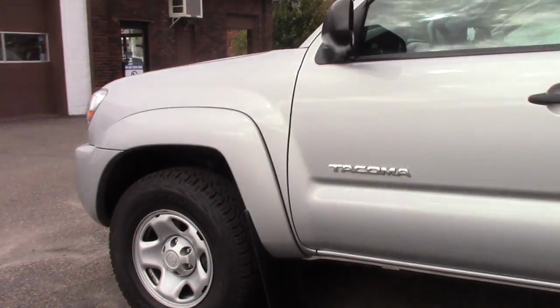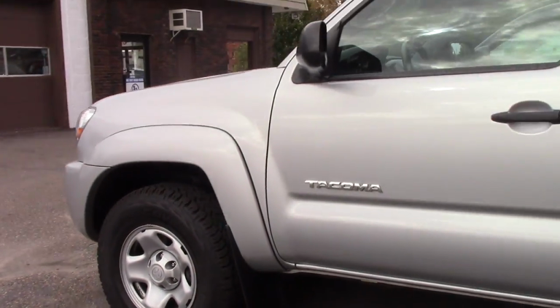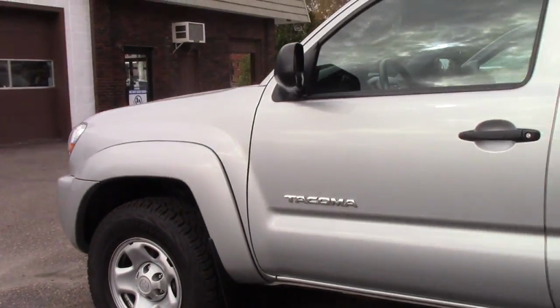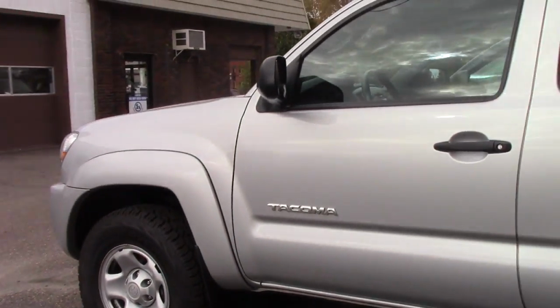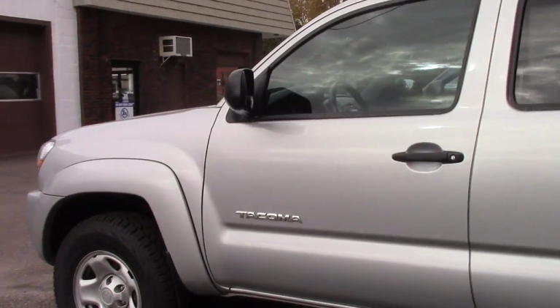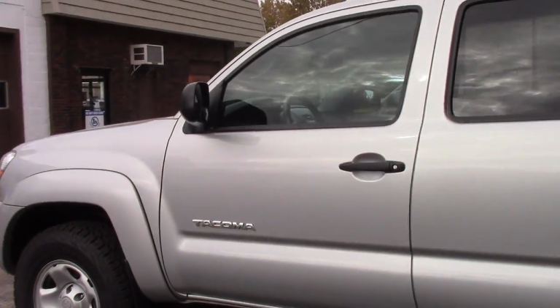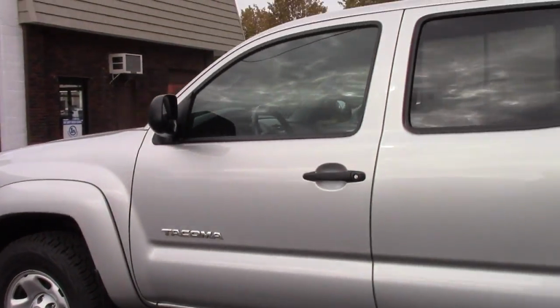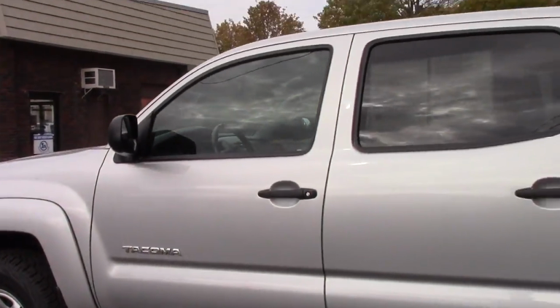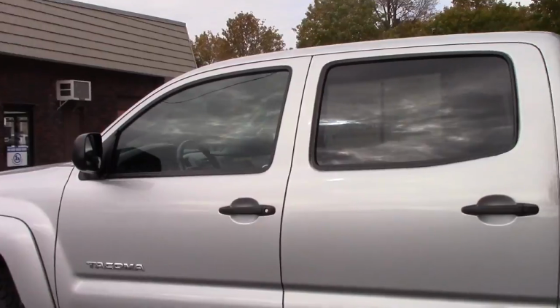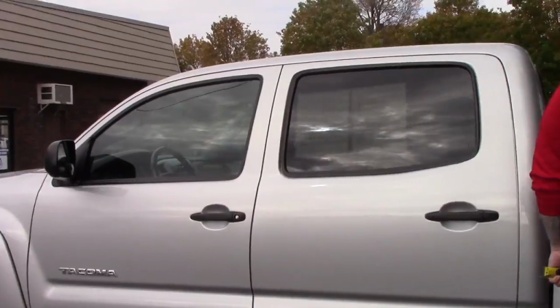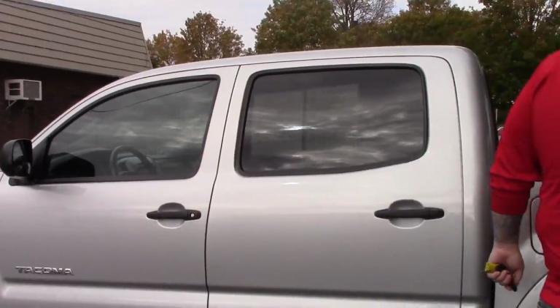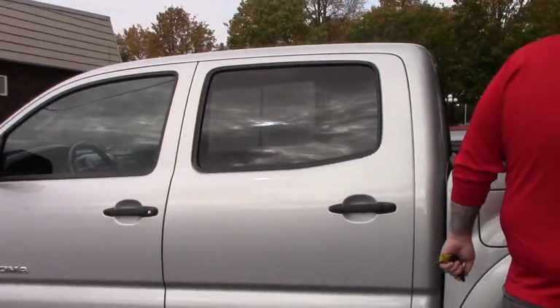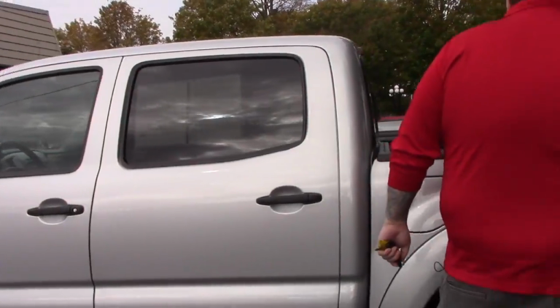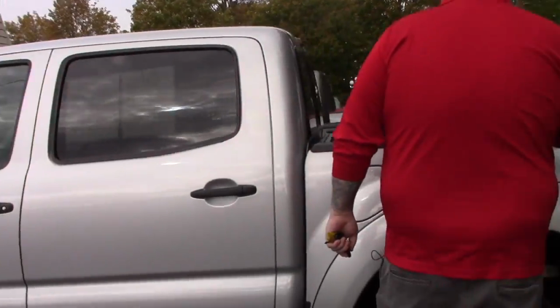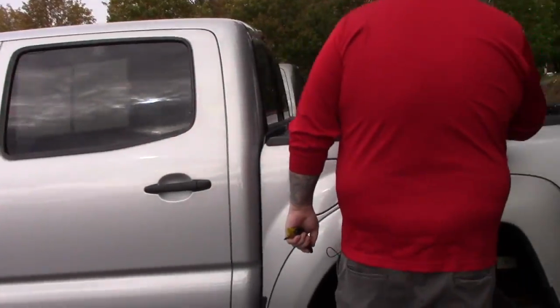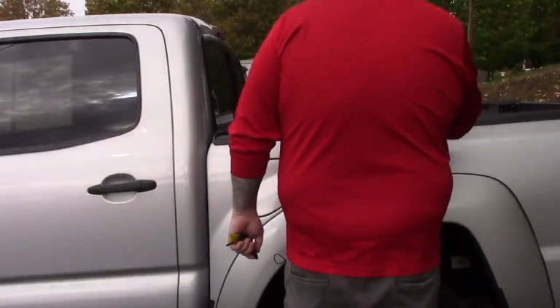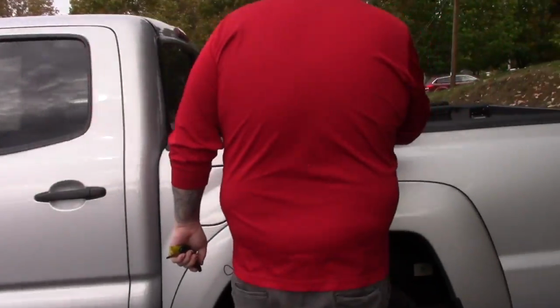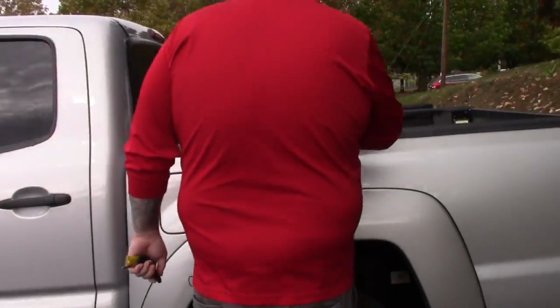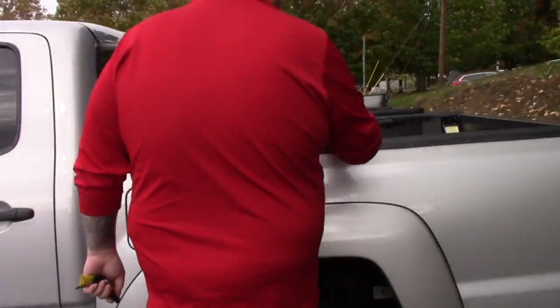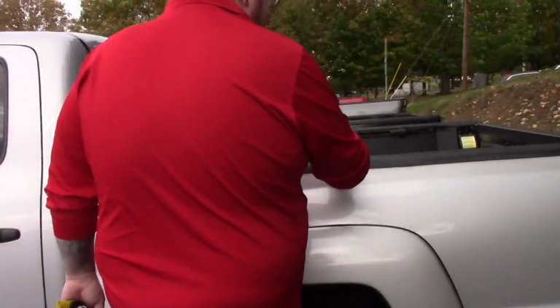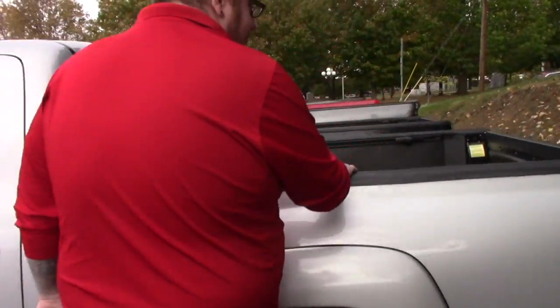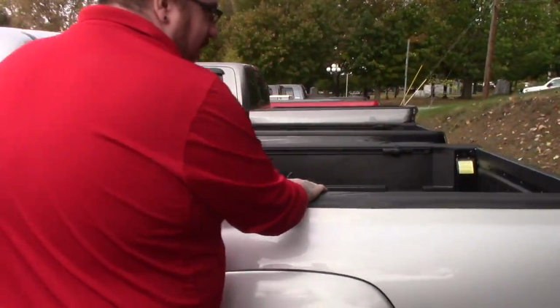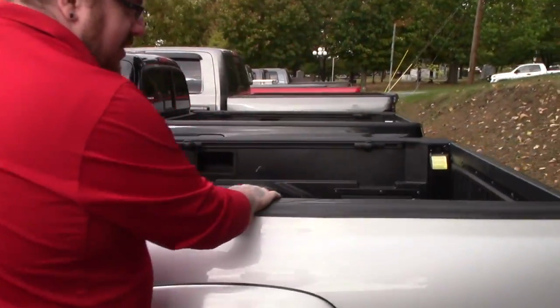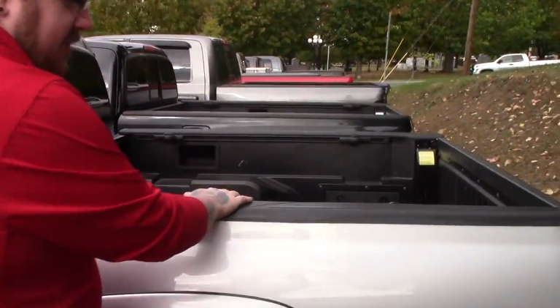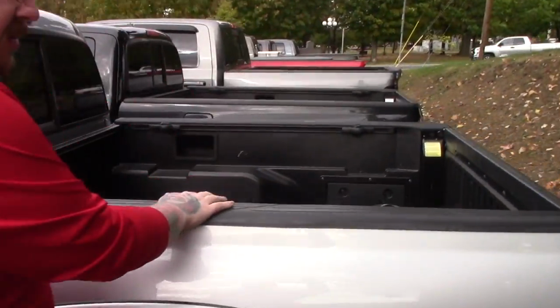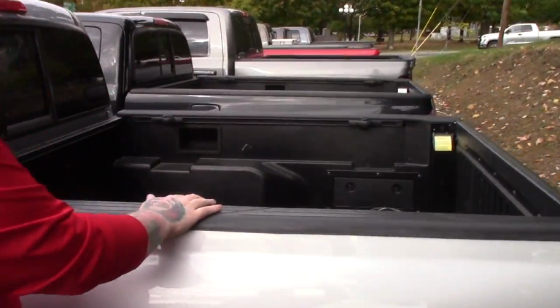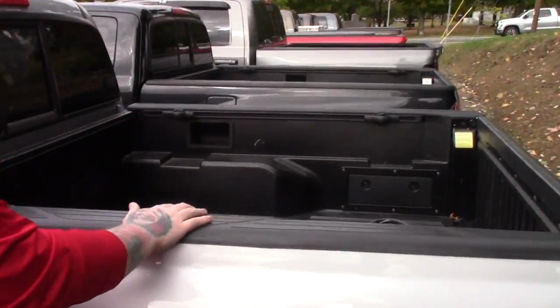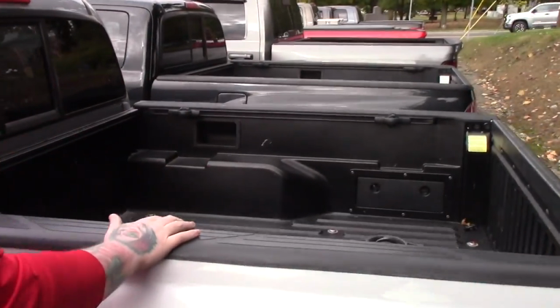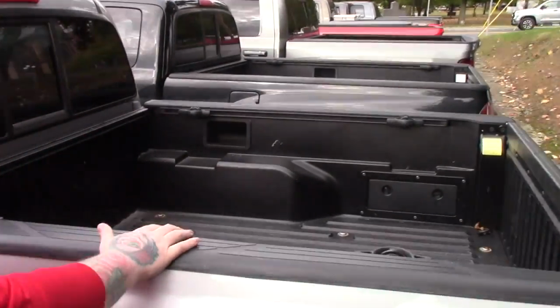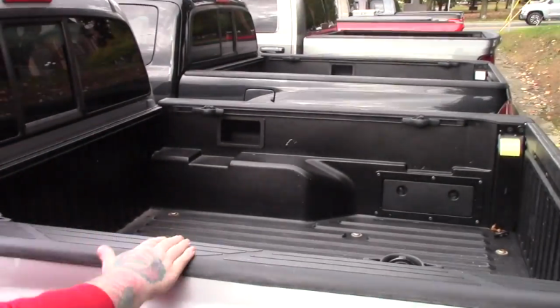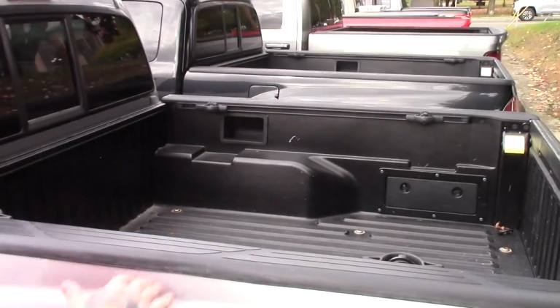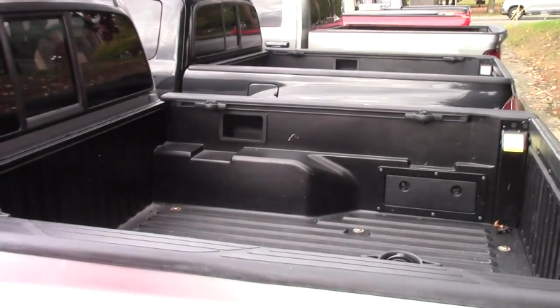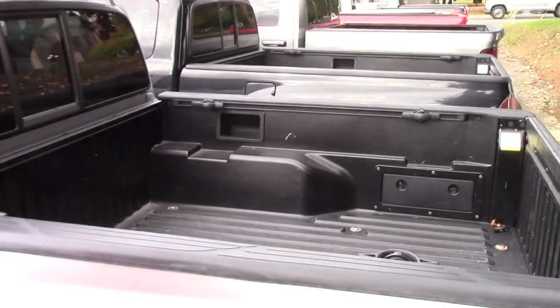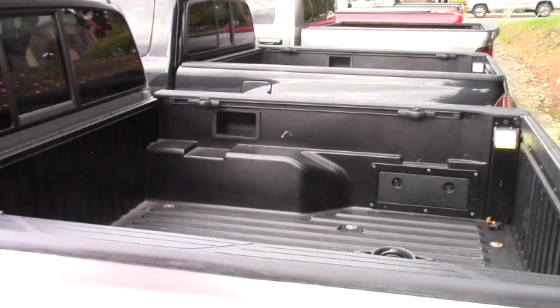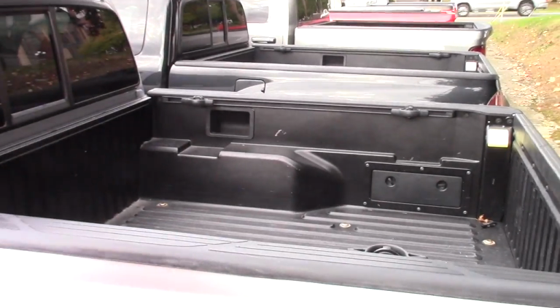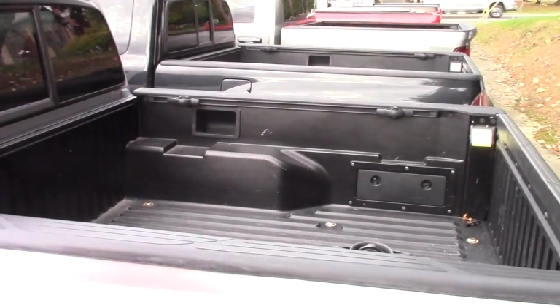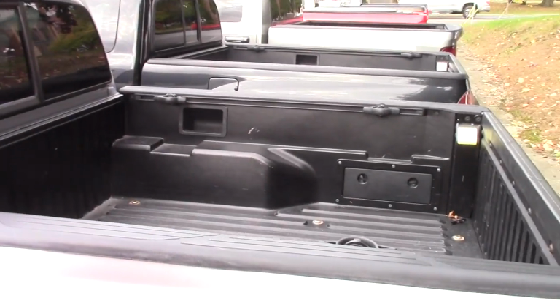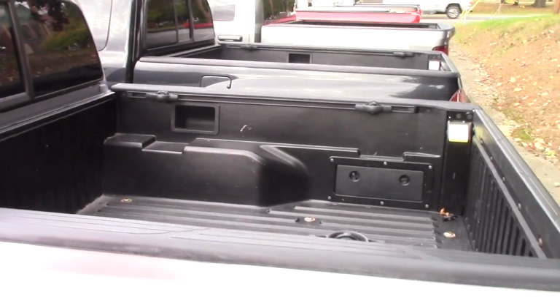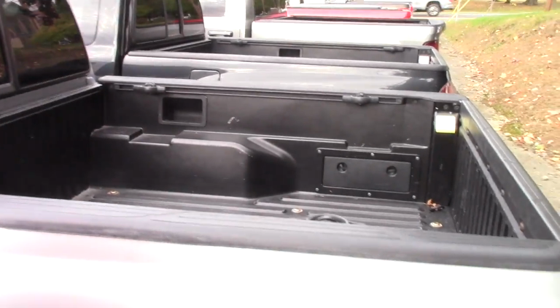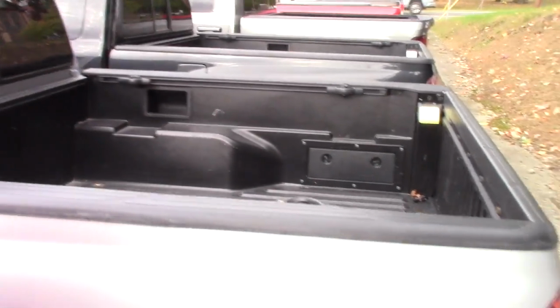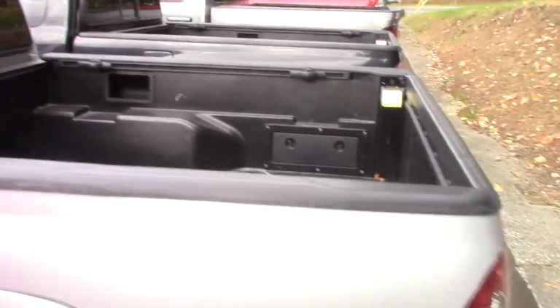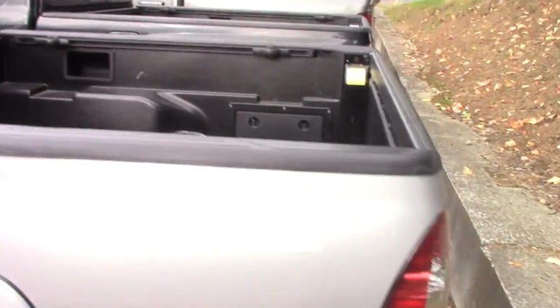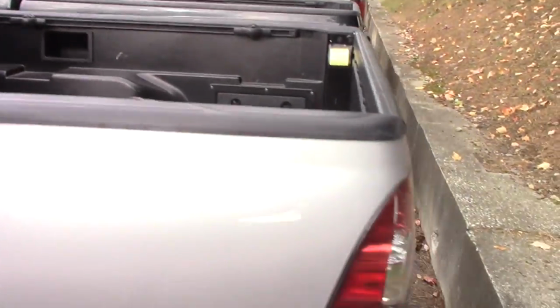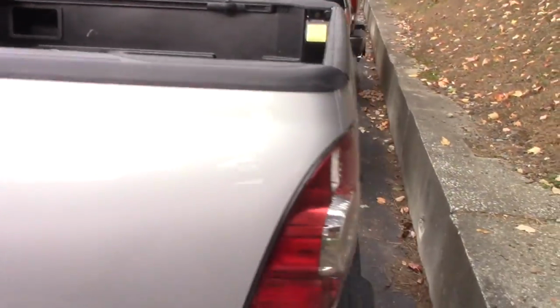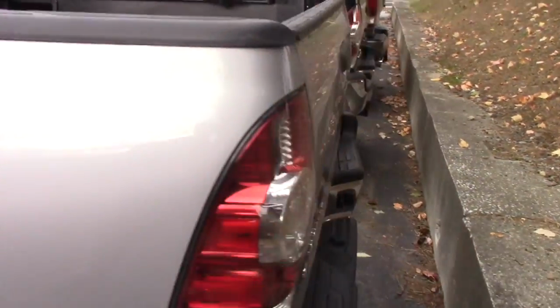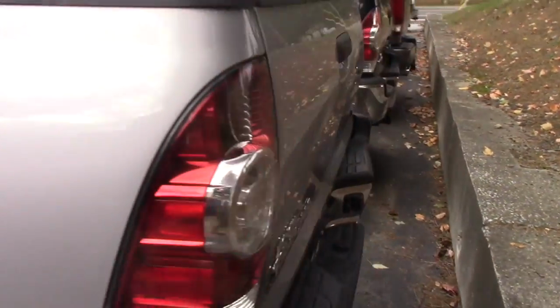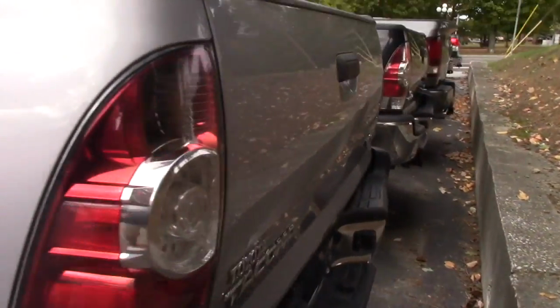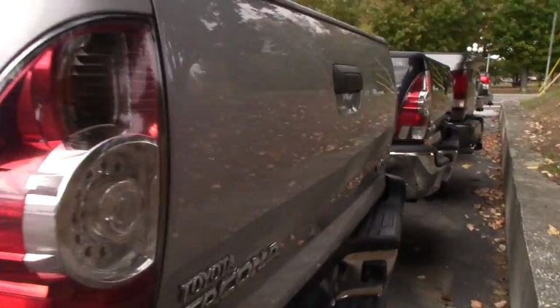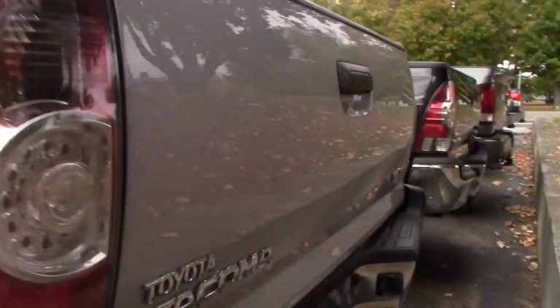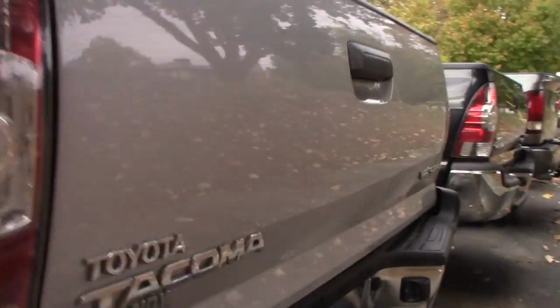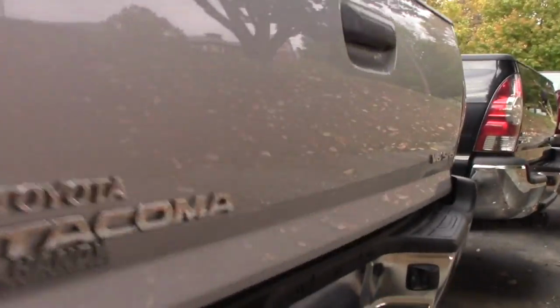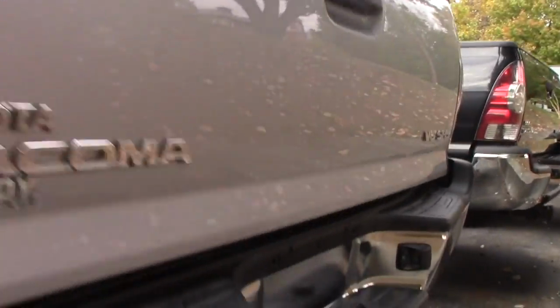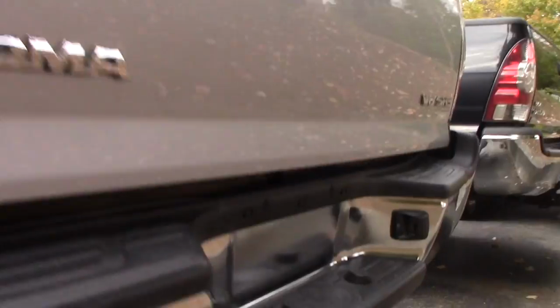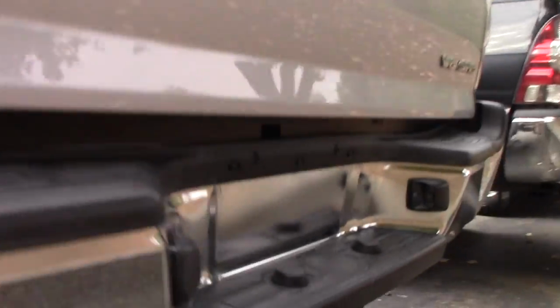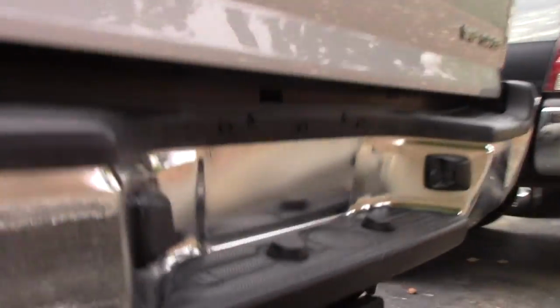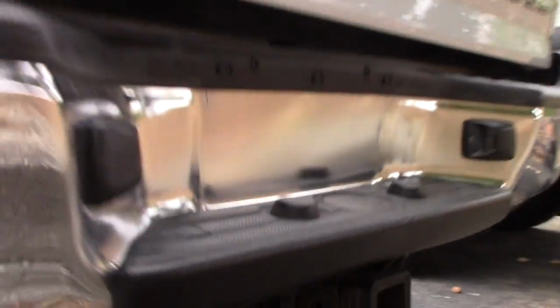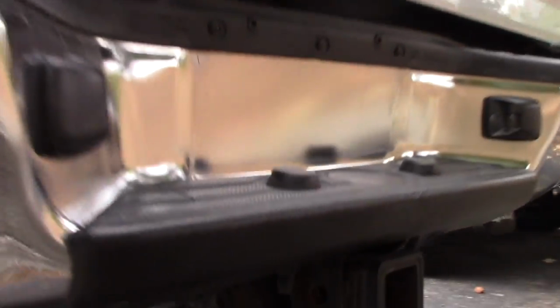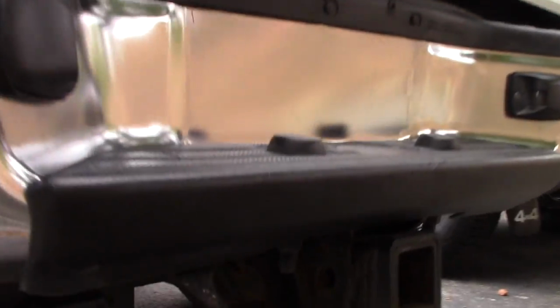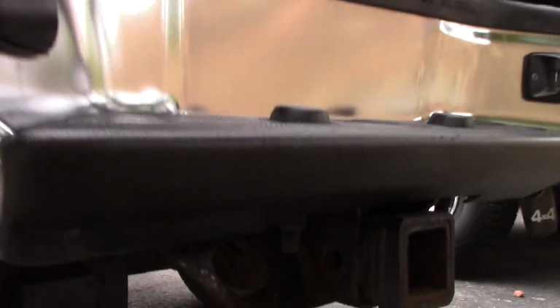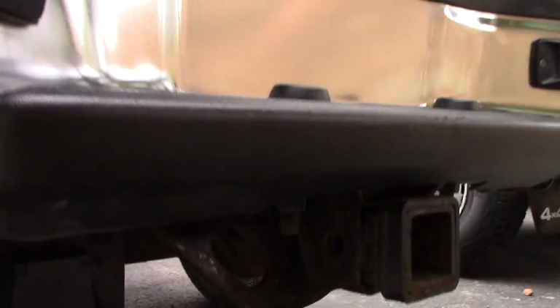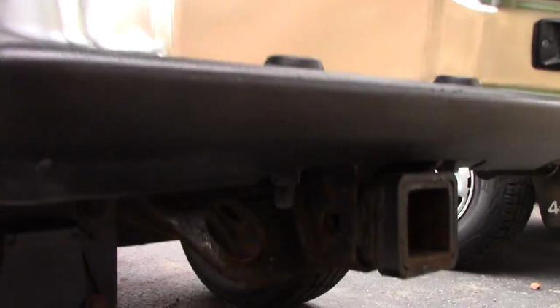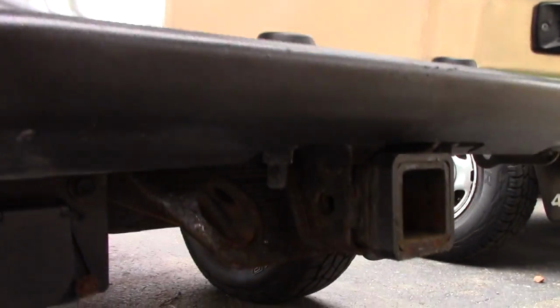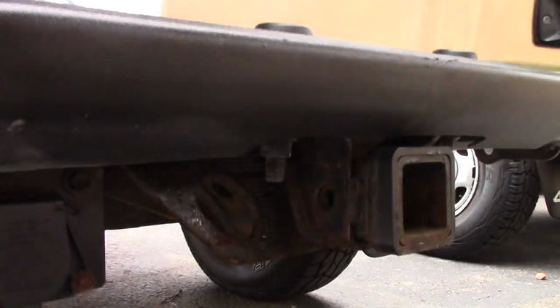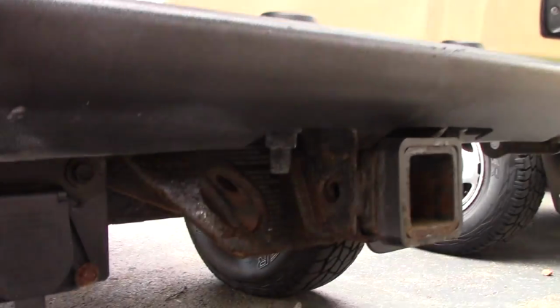Coming down to the back of the vehicle, it does have the drop-in bed liner. This vehicle also has the tow package — you've got the tow hitch with the connectors for your brake lights and everything.